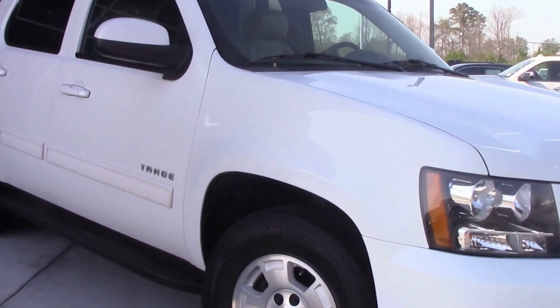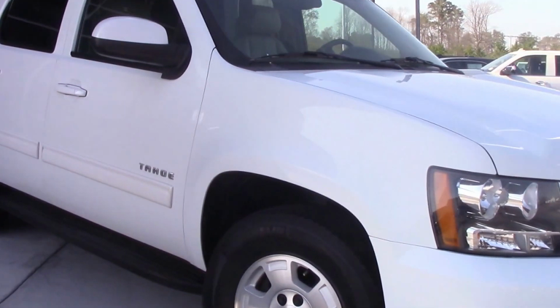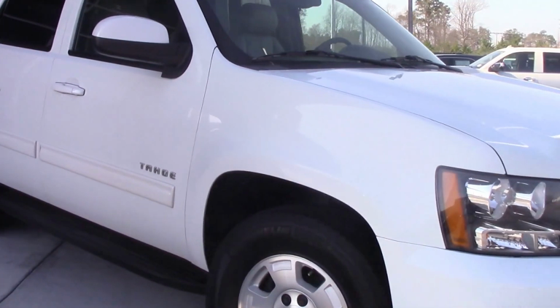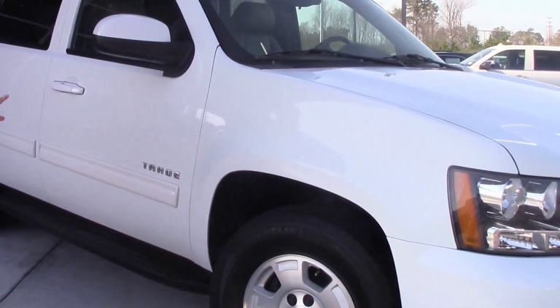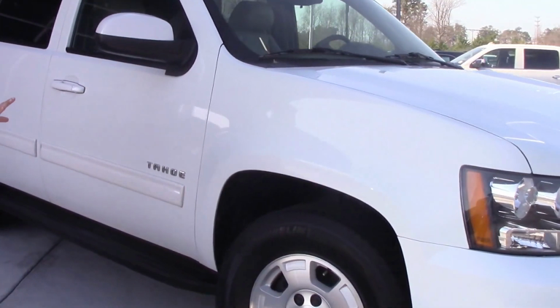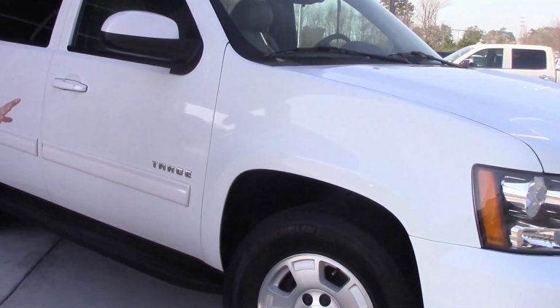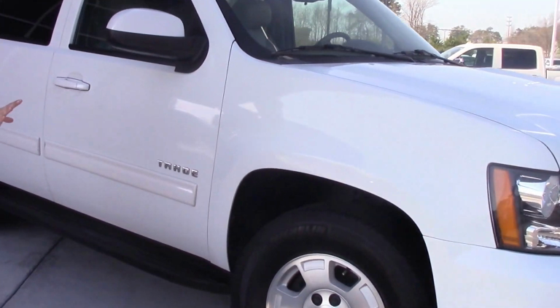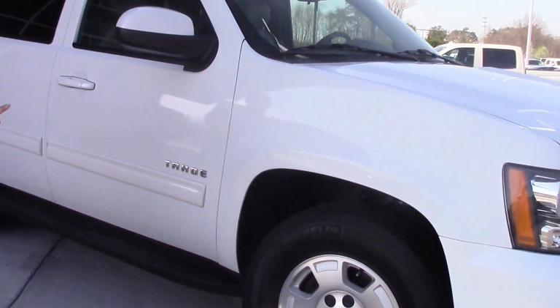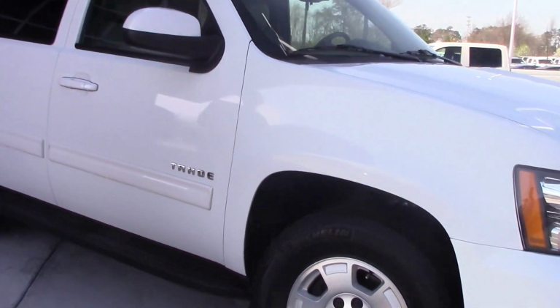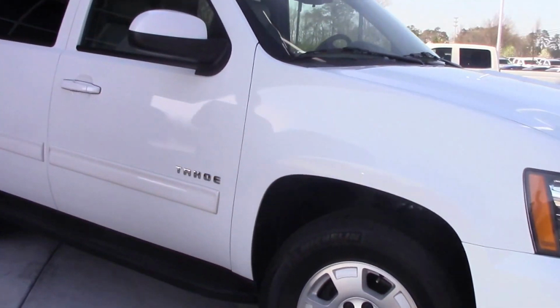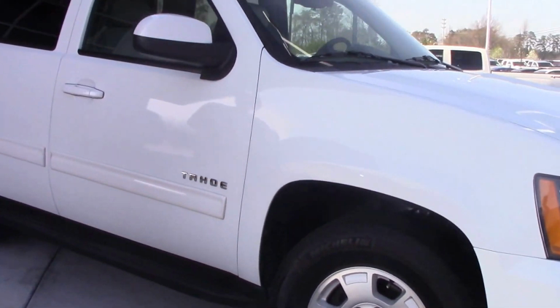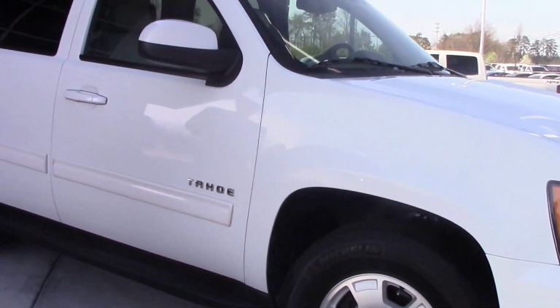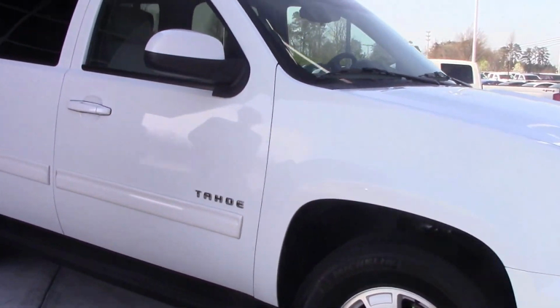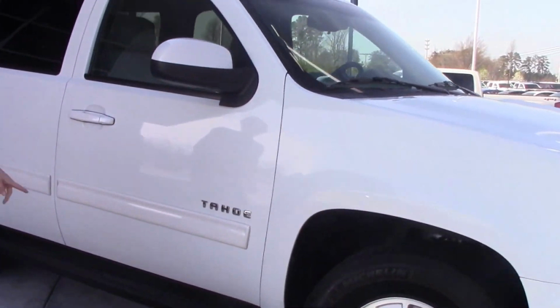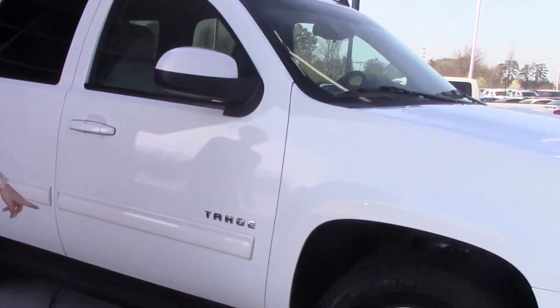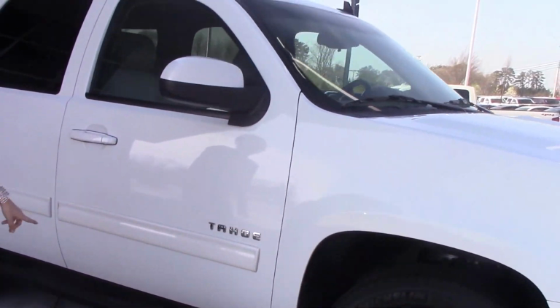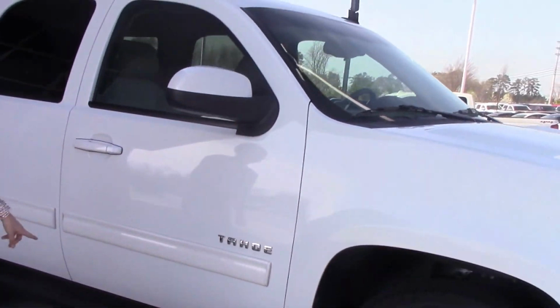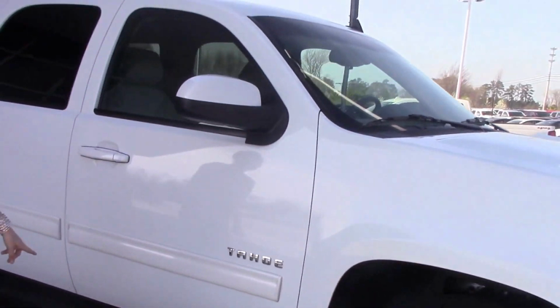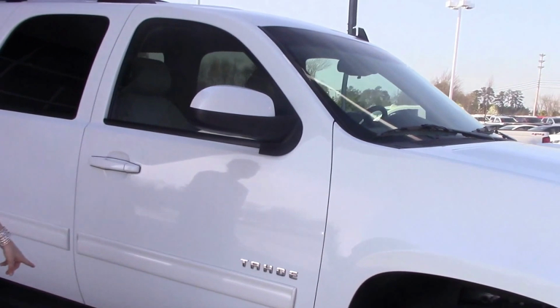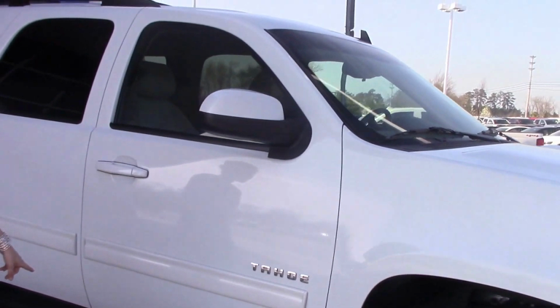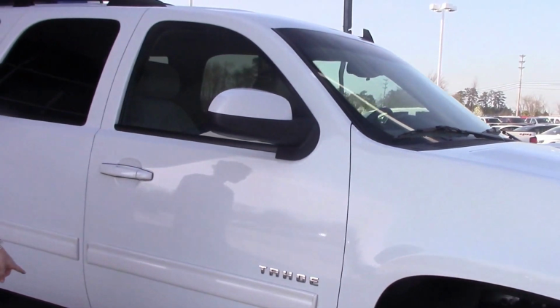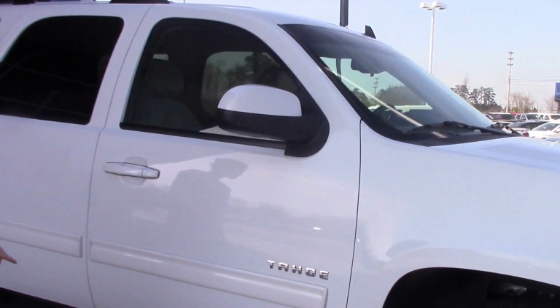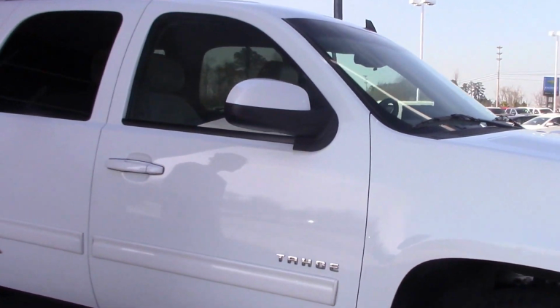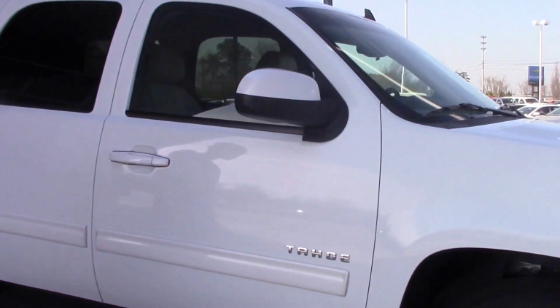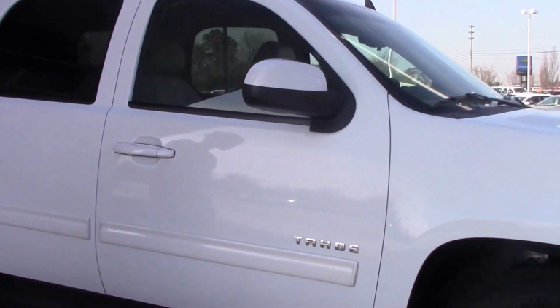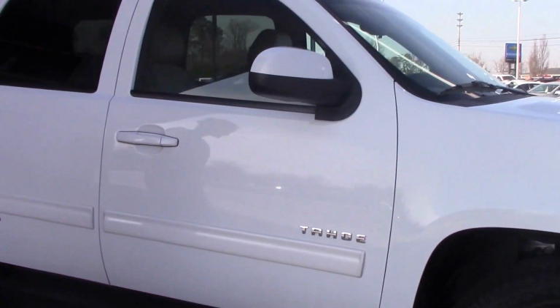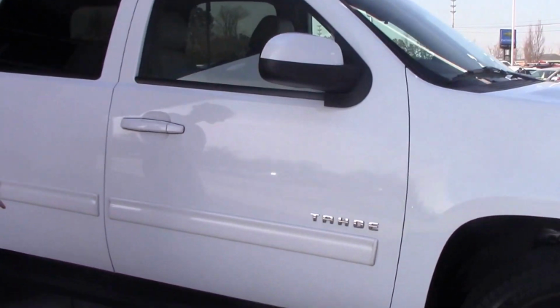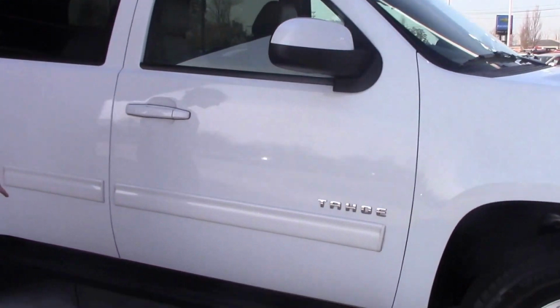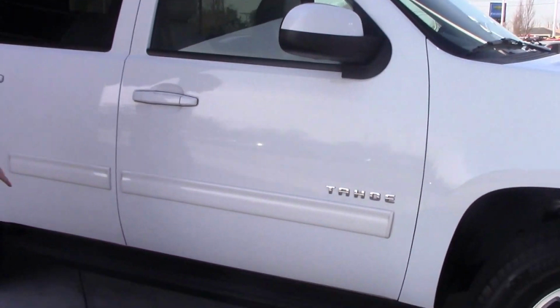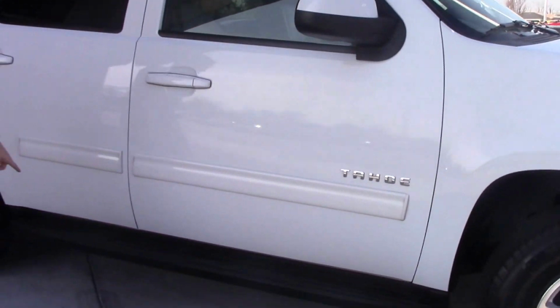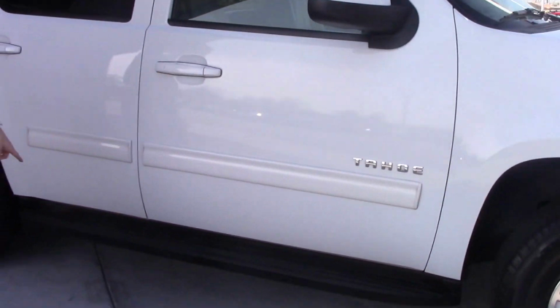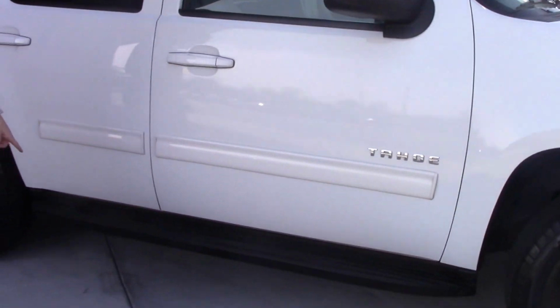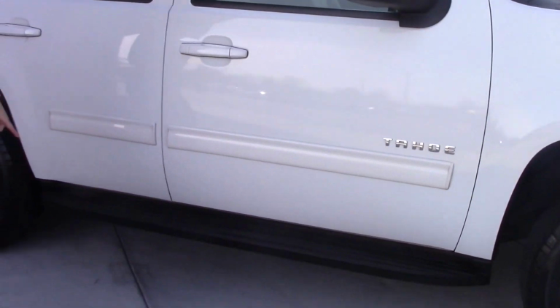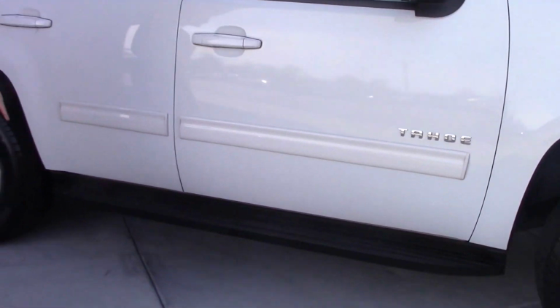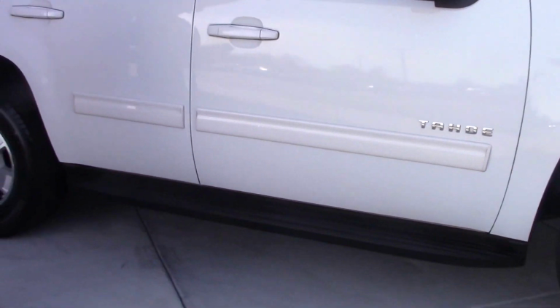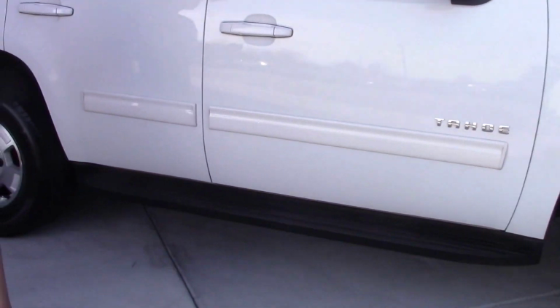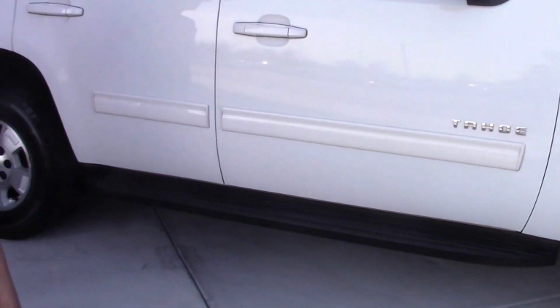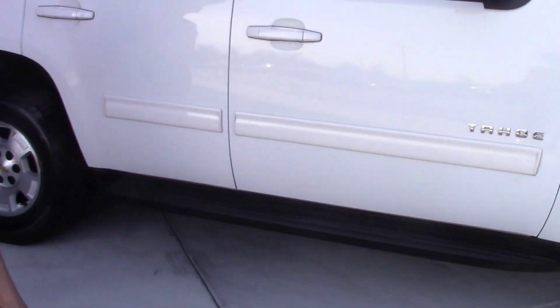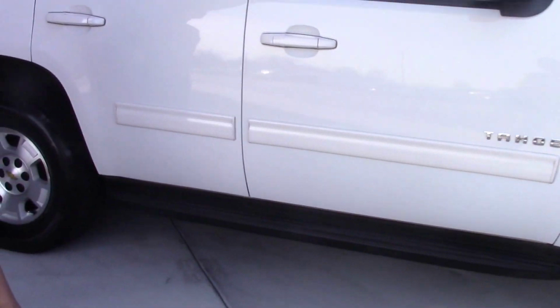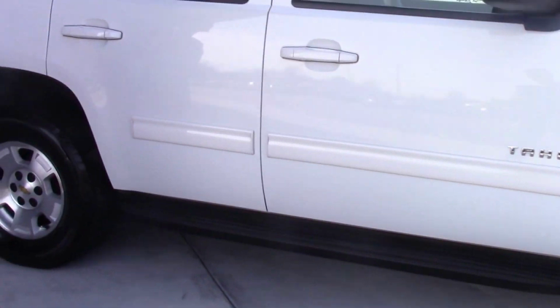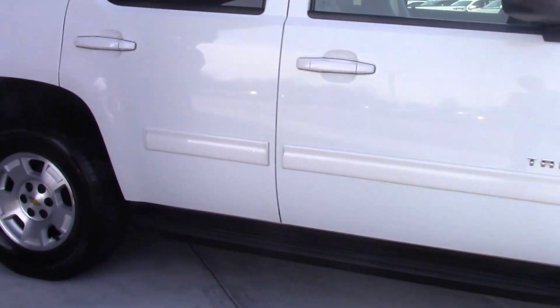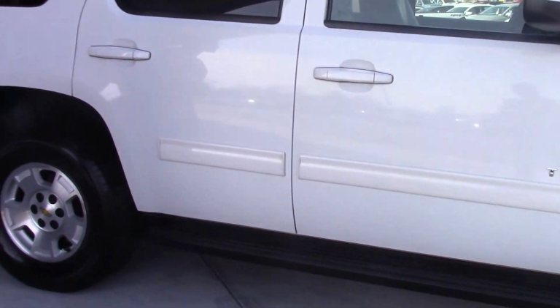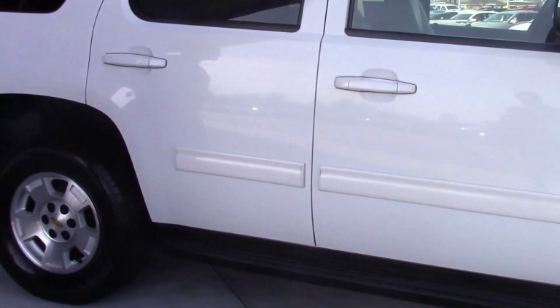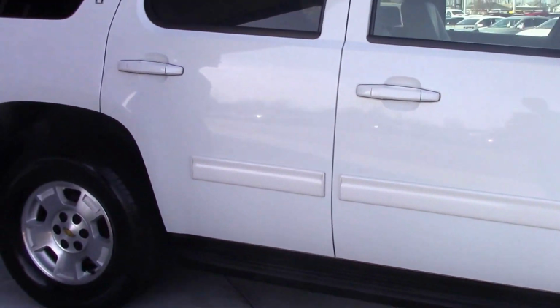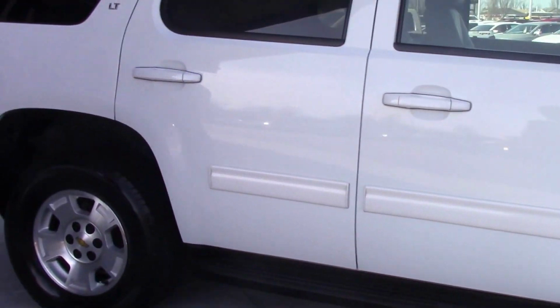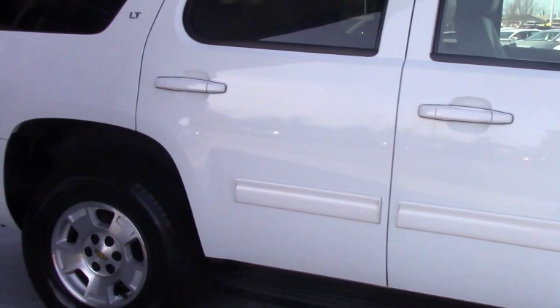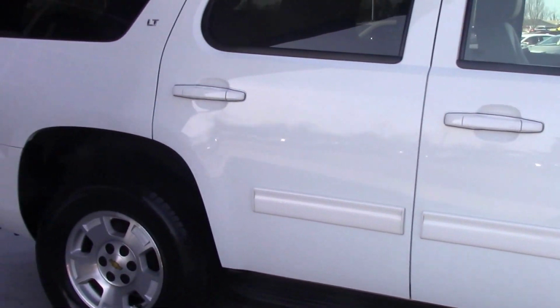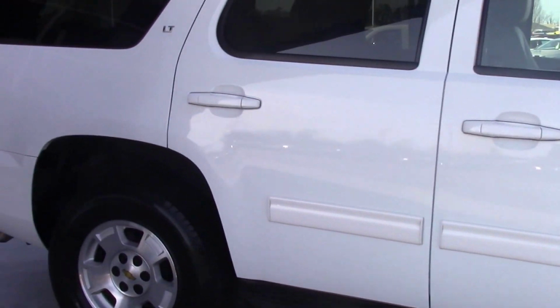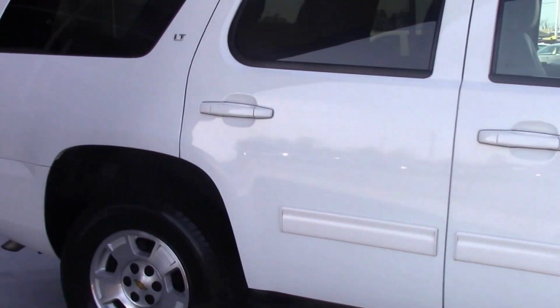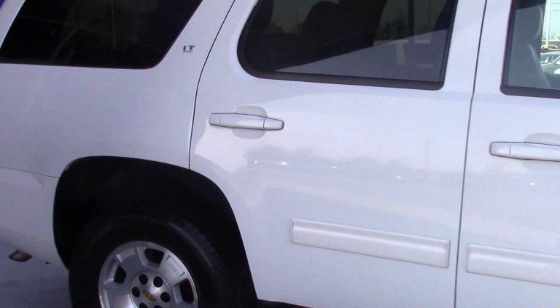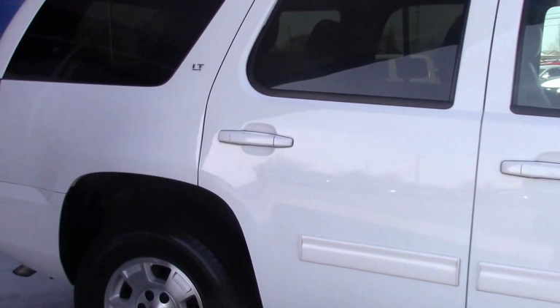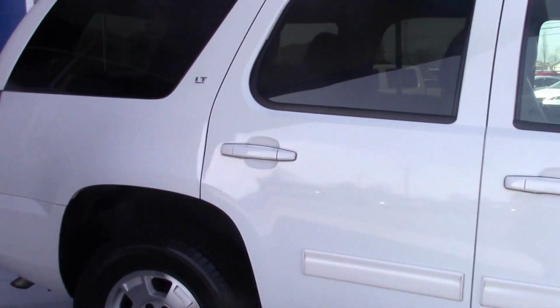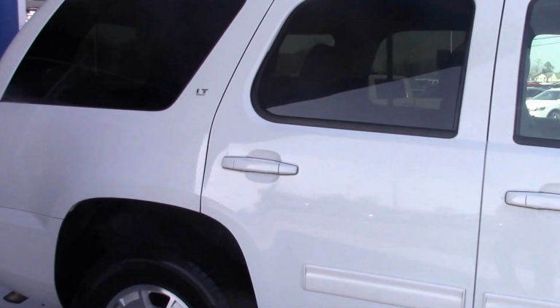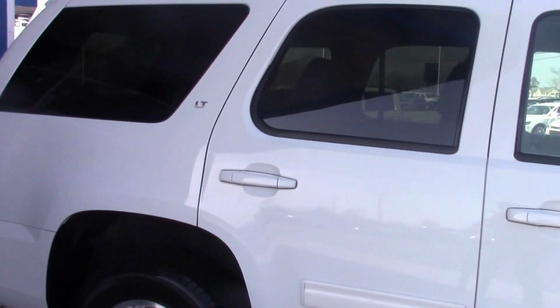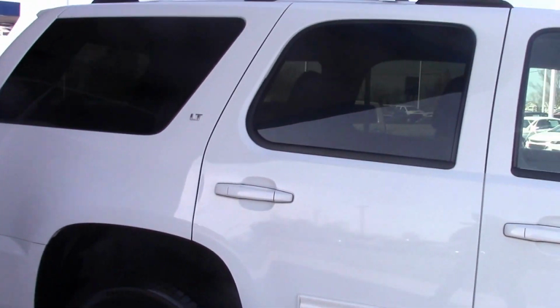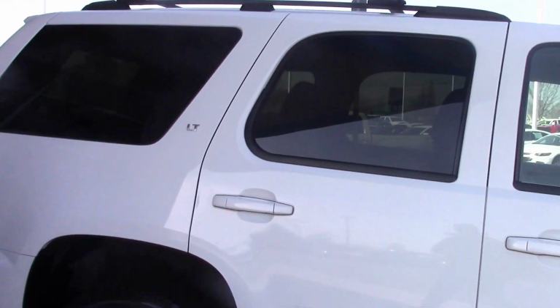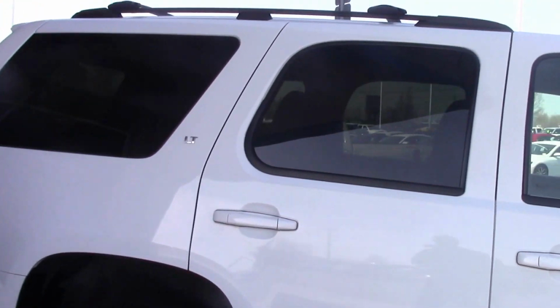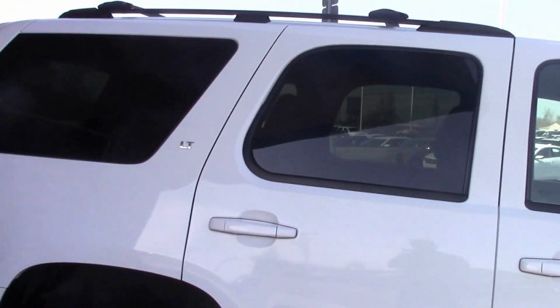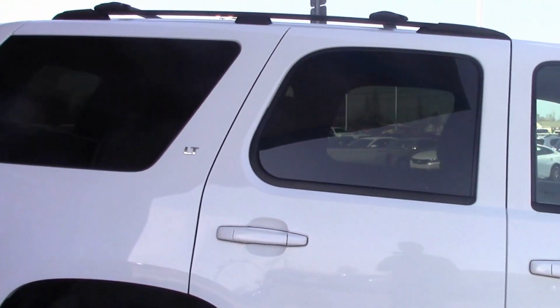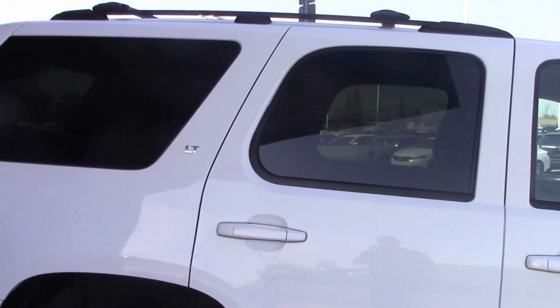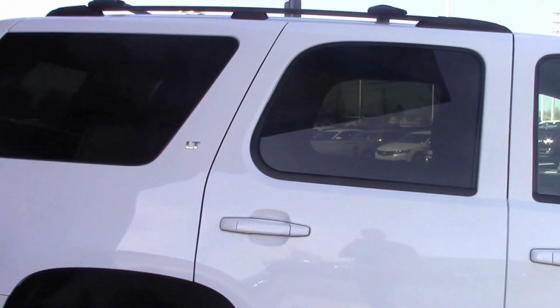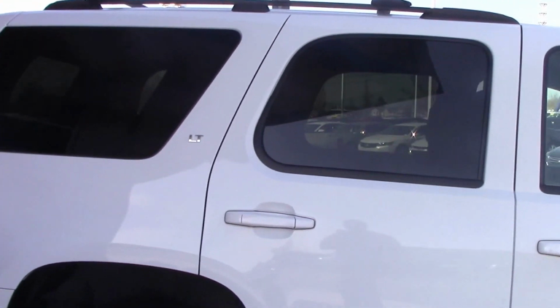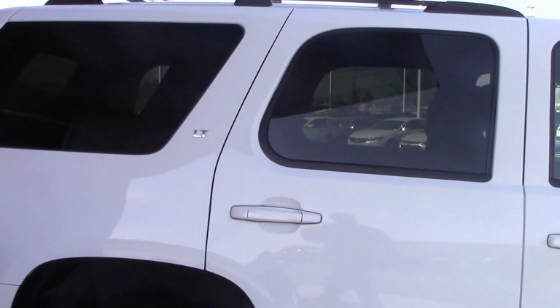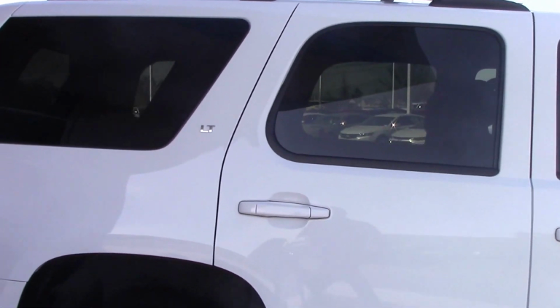Summit white. As you can see, it's got the running boards on the side here. 17 inch Michelin tires. Trim level is LT.